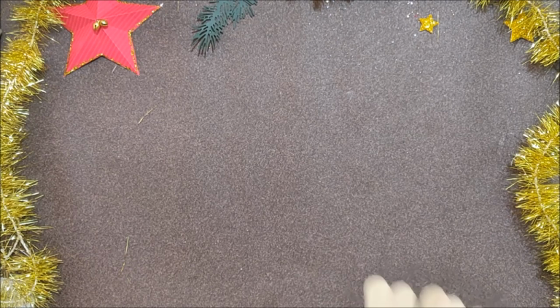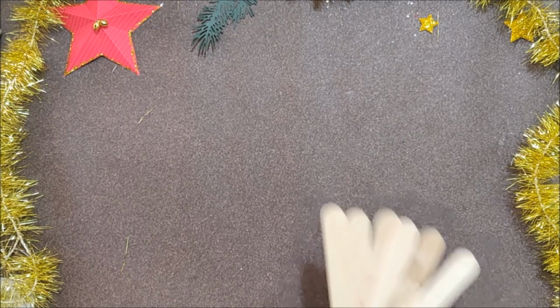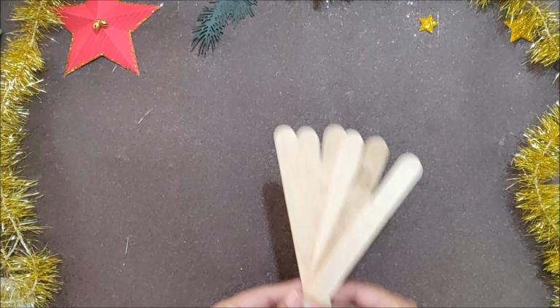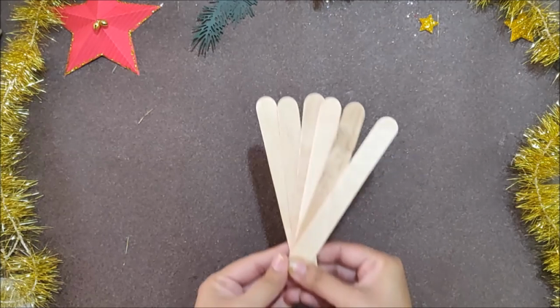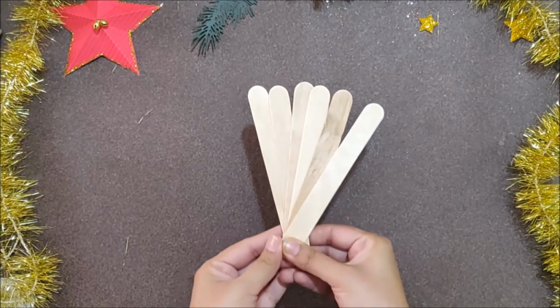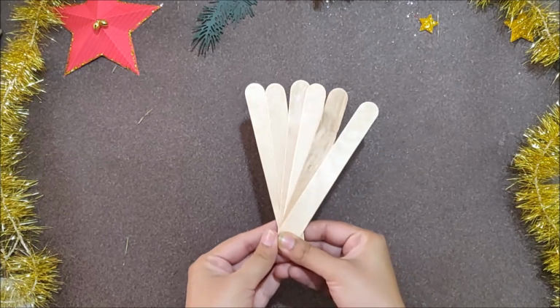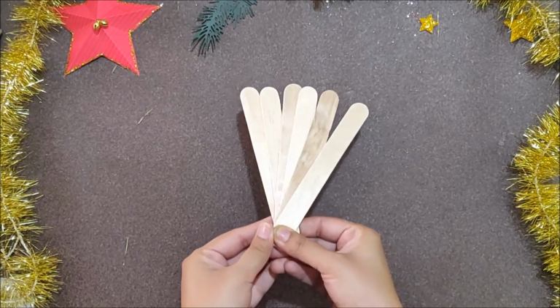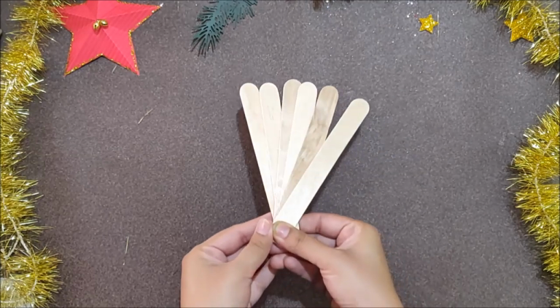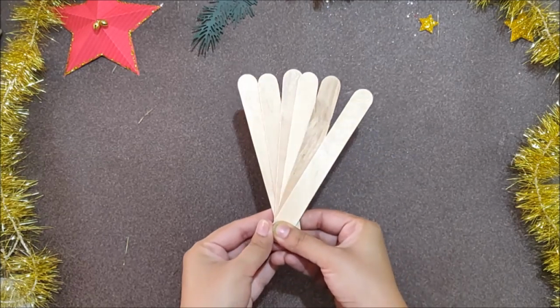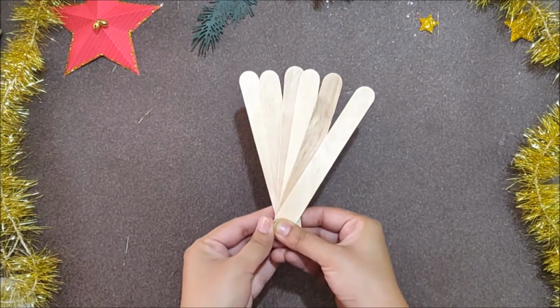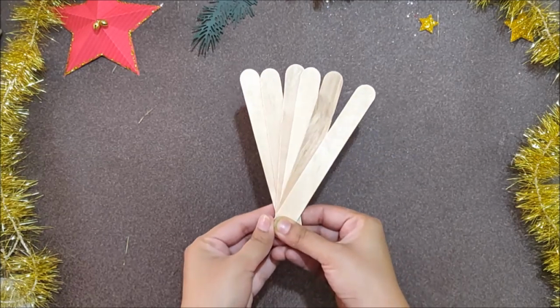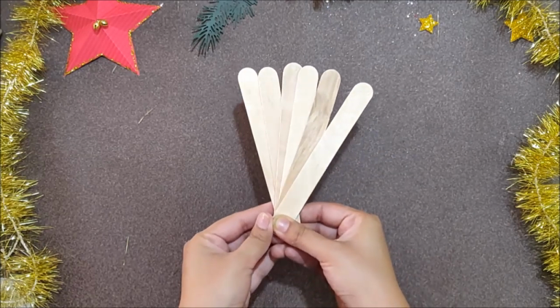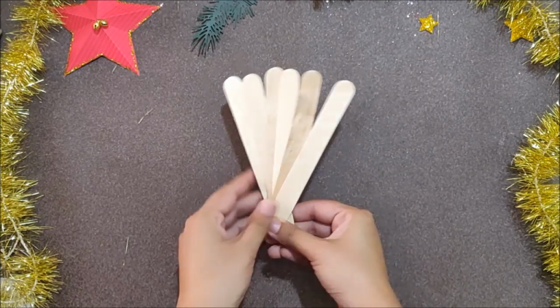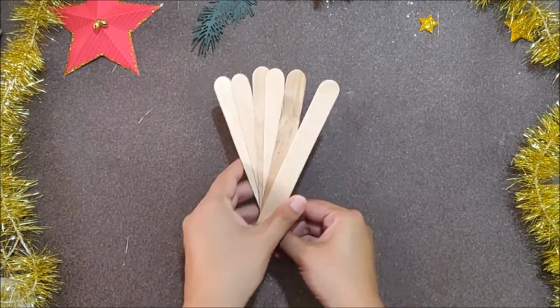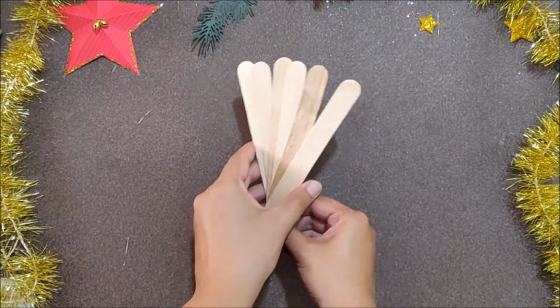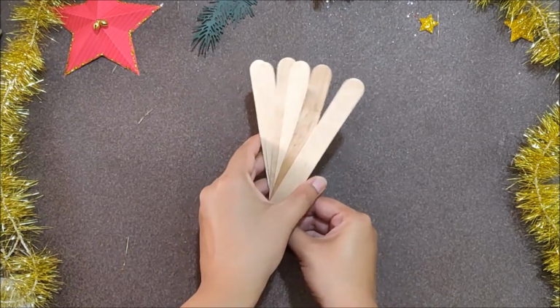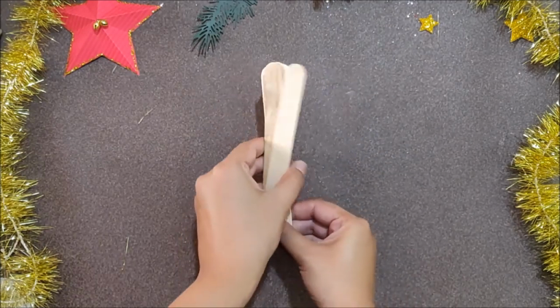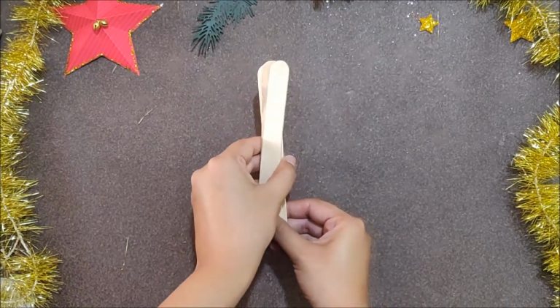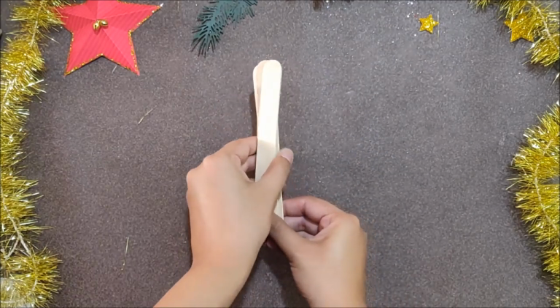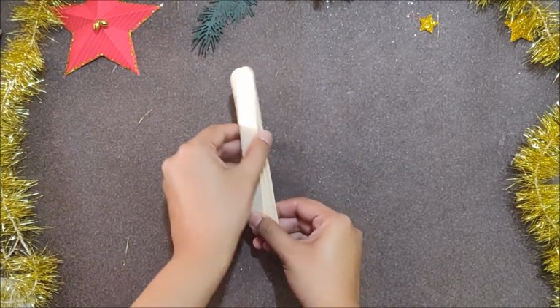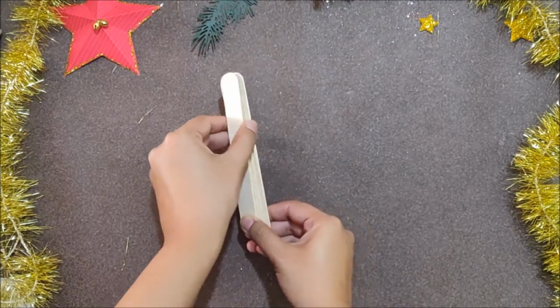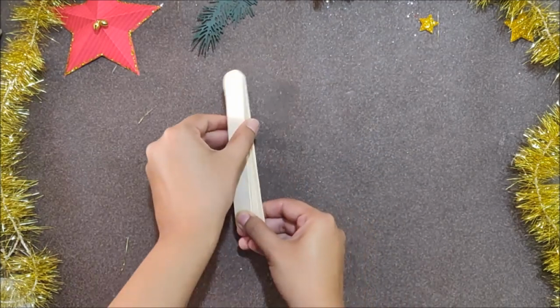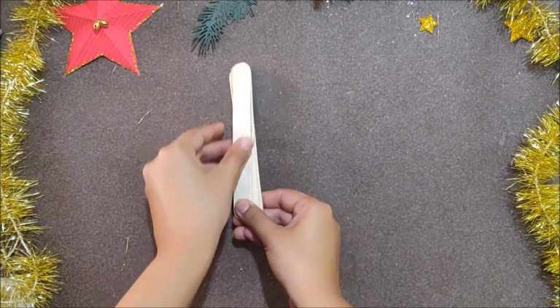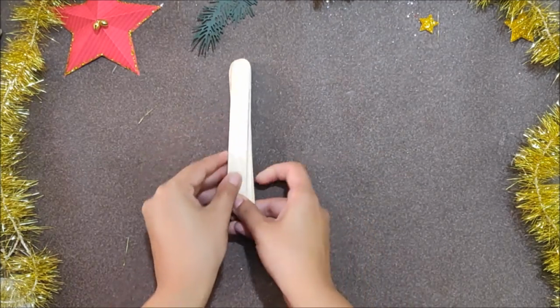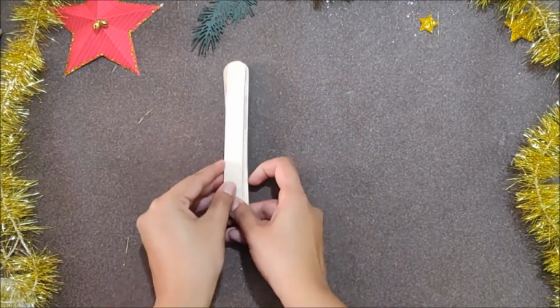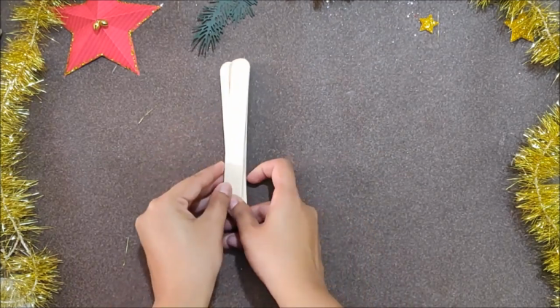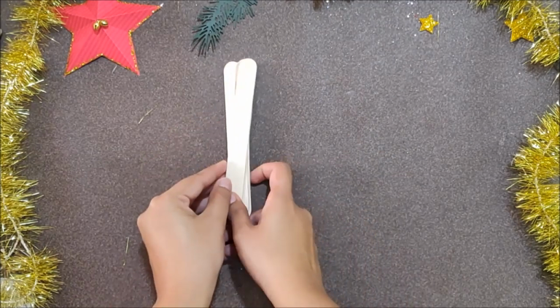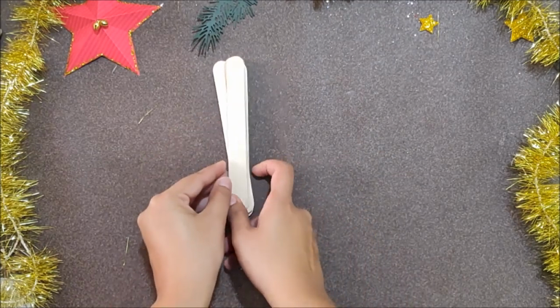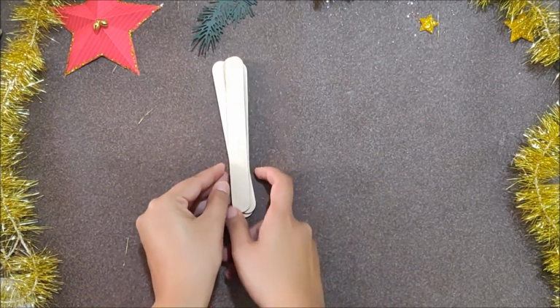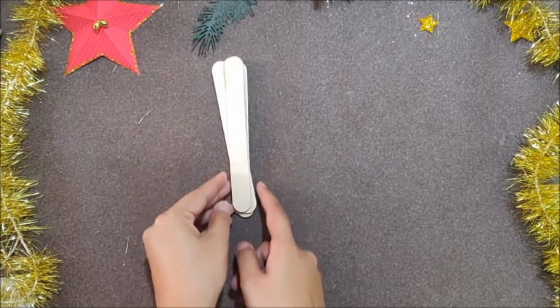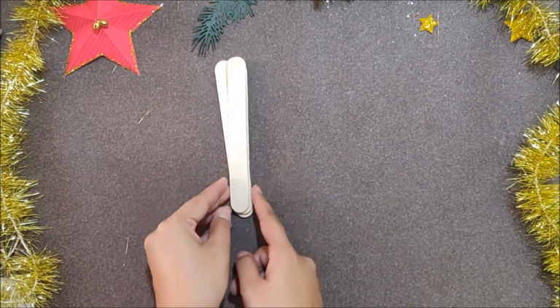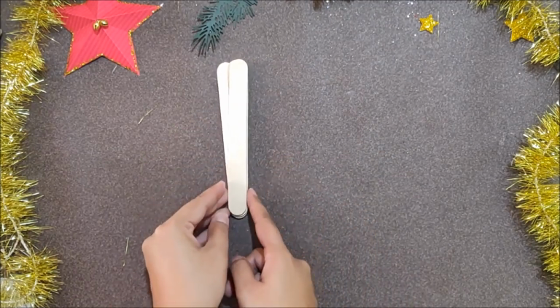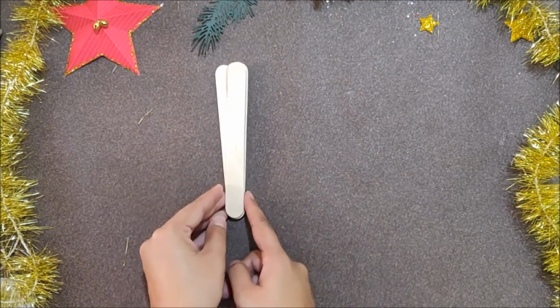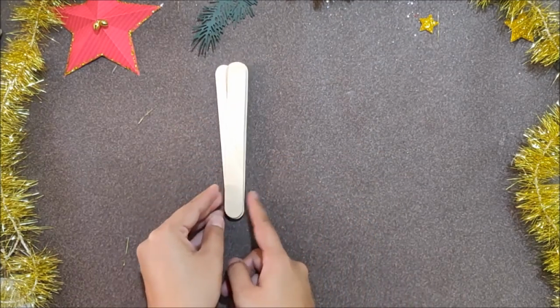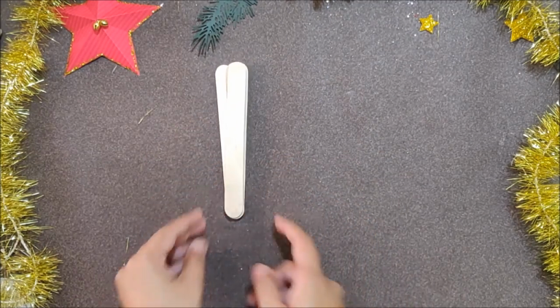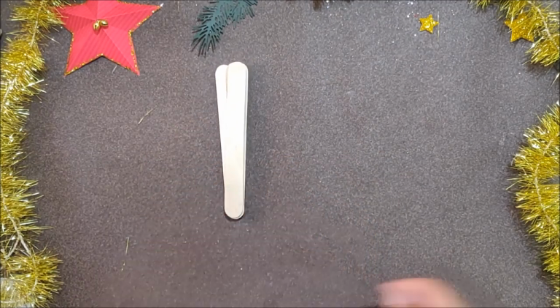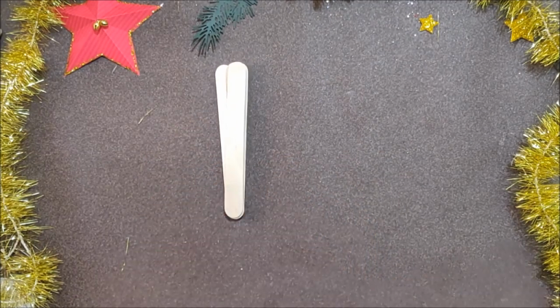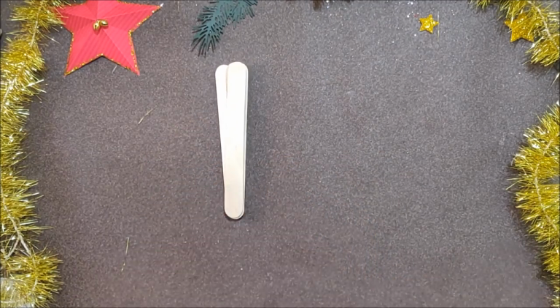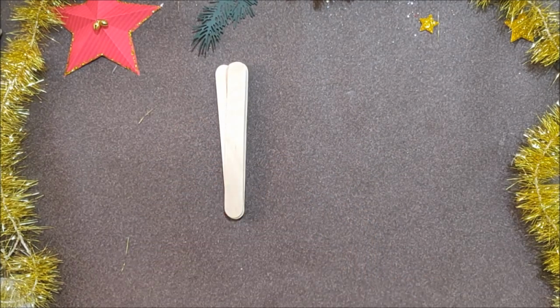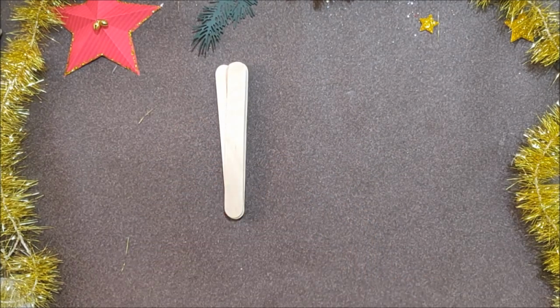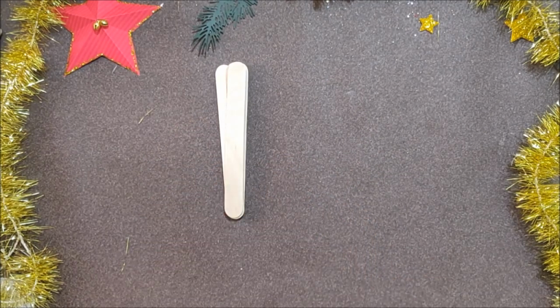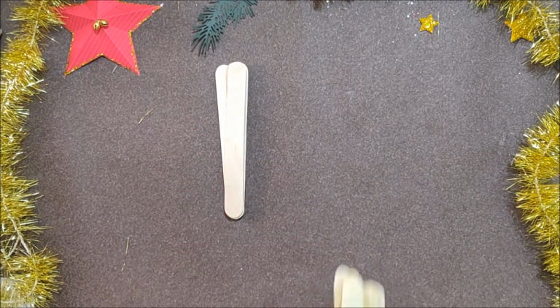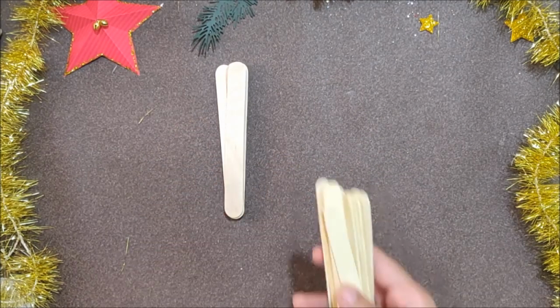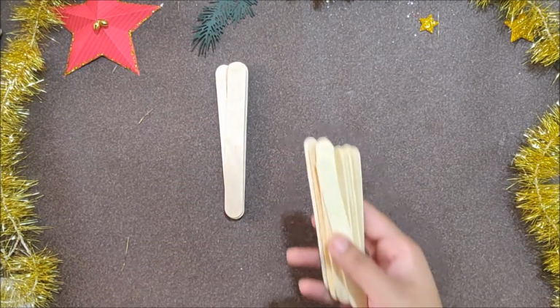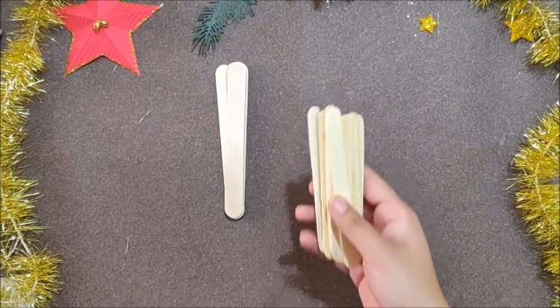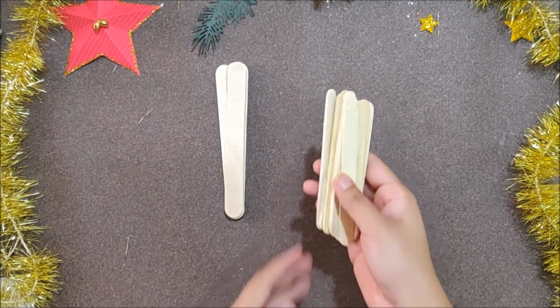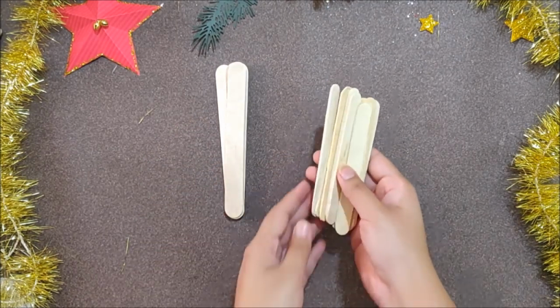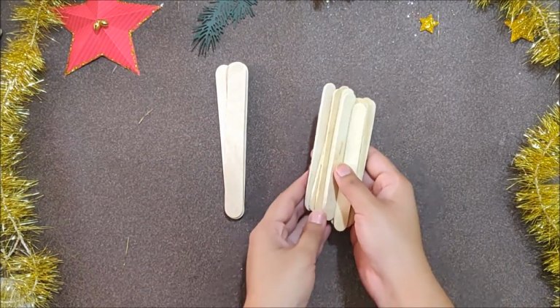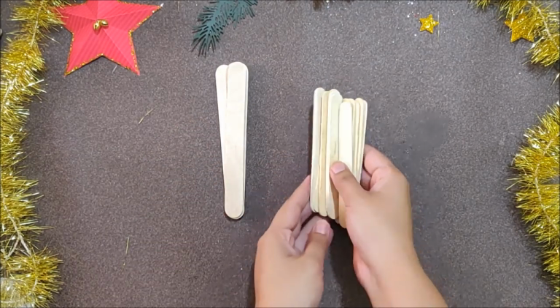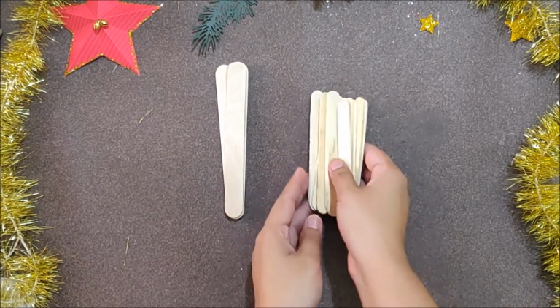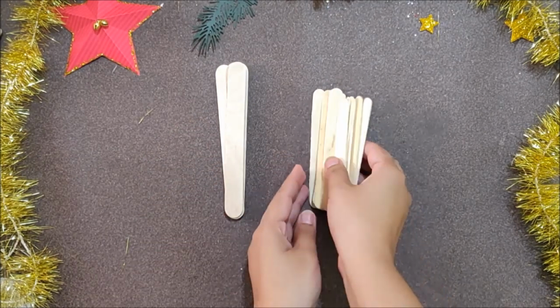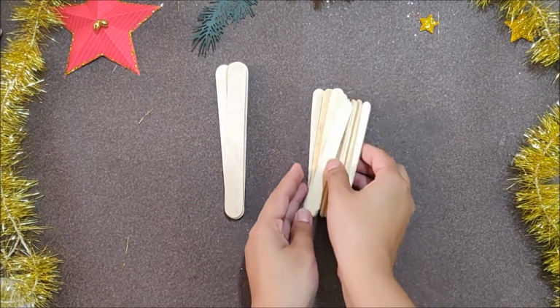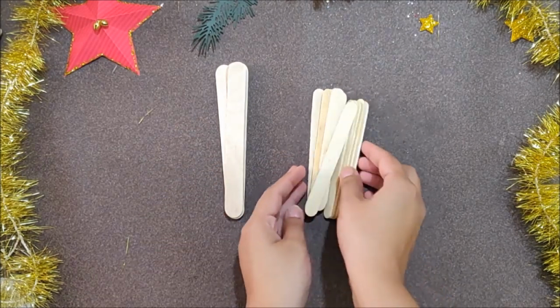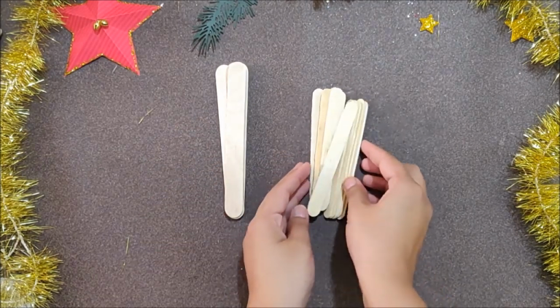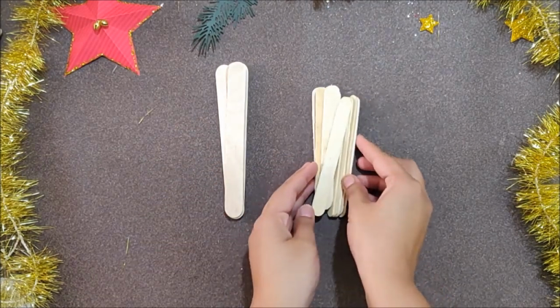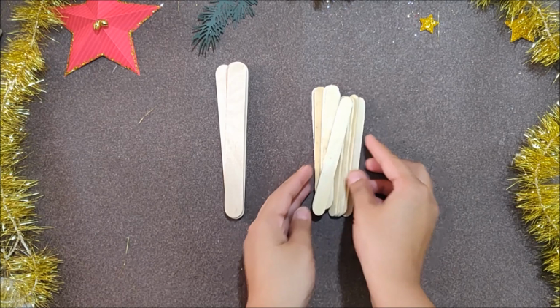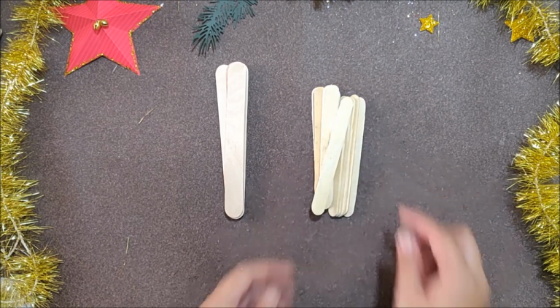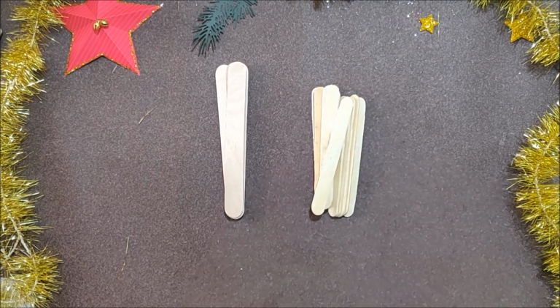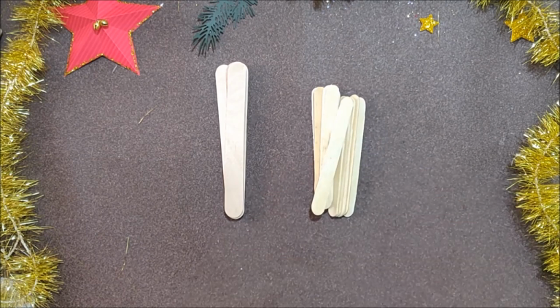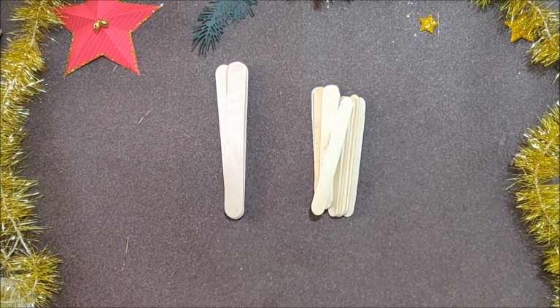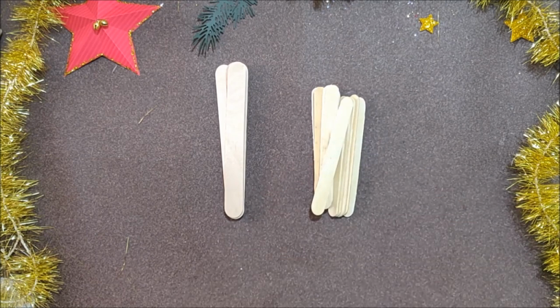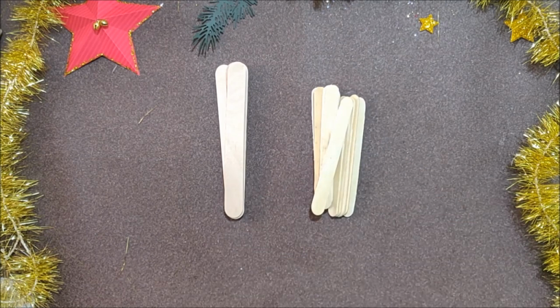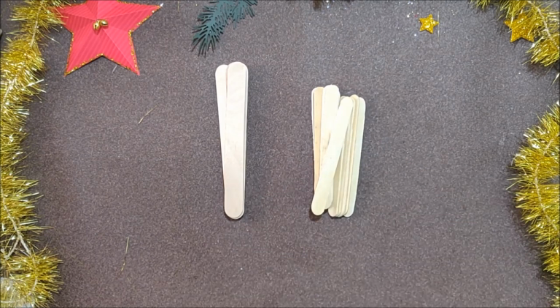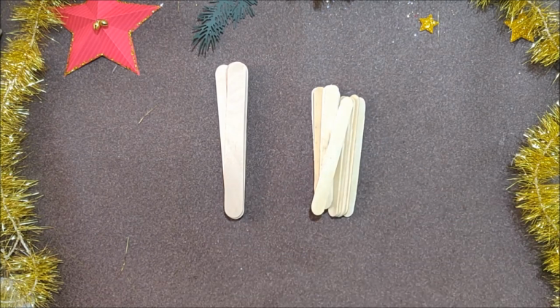To make this DIY you will need 6 large popsicle sticks and 12 small popsicle sticks.